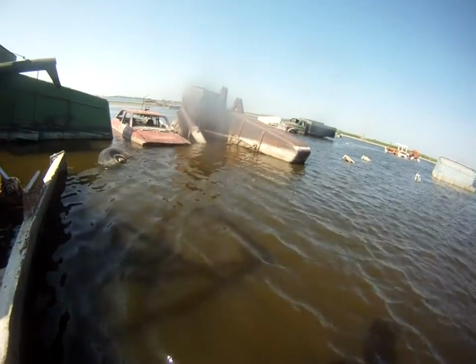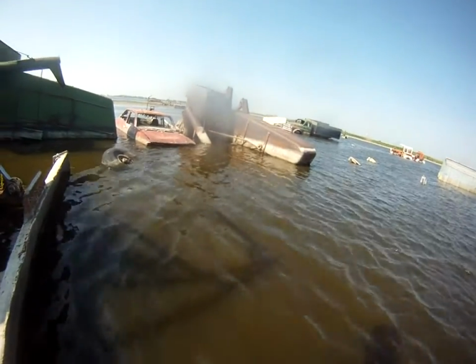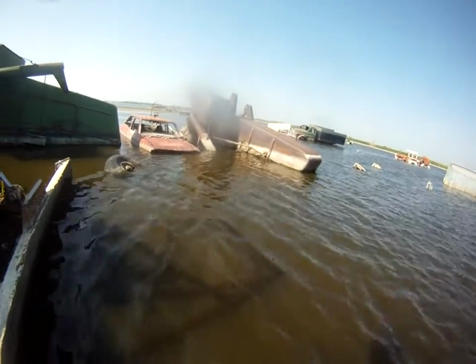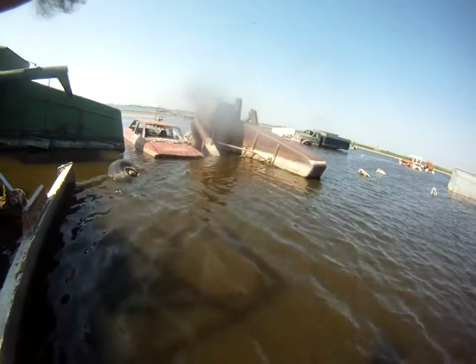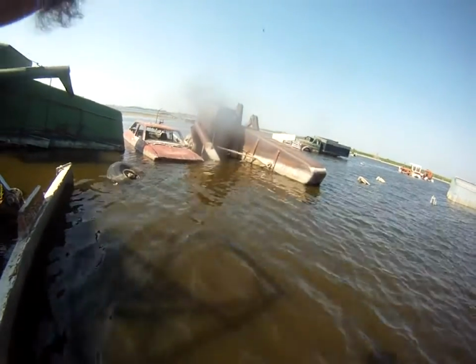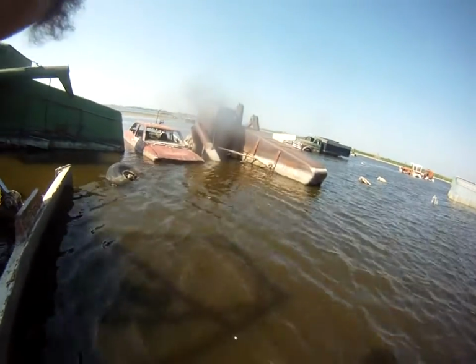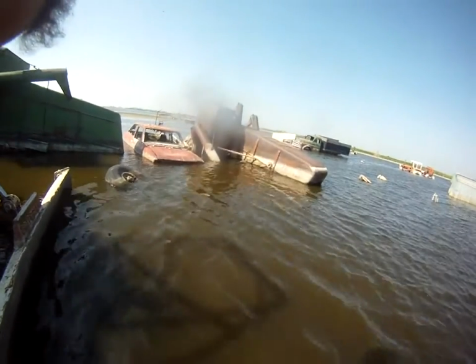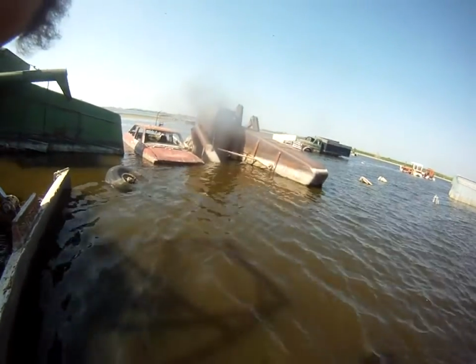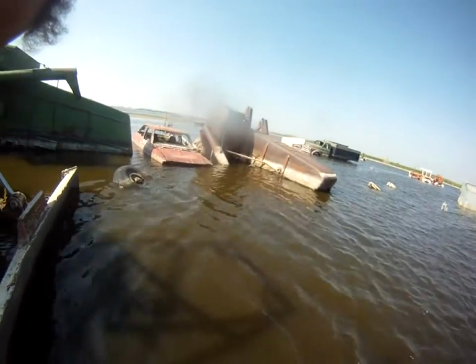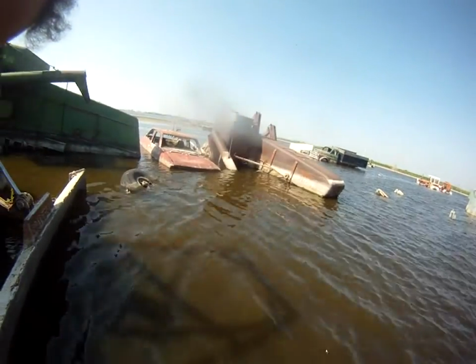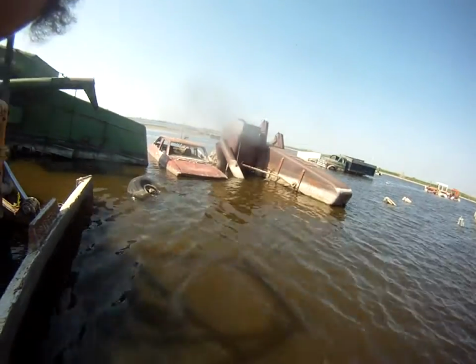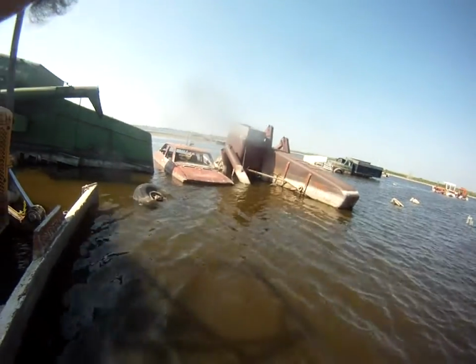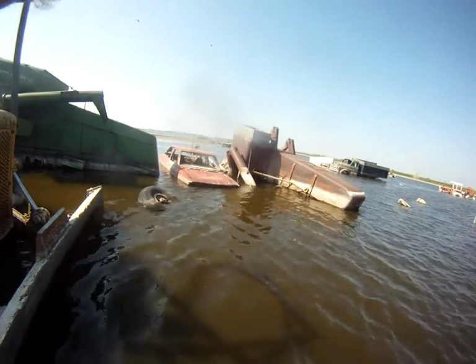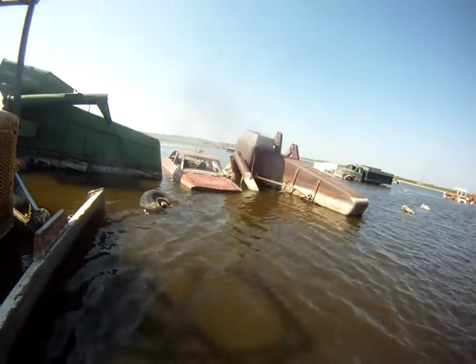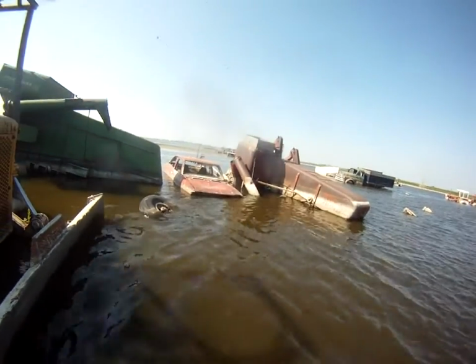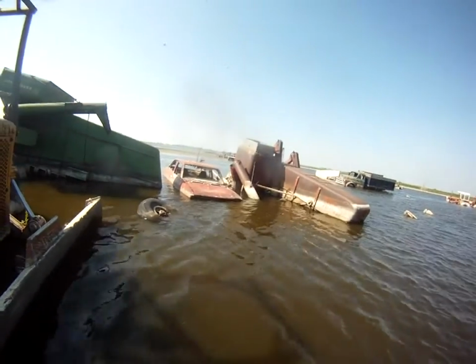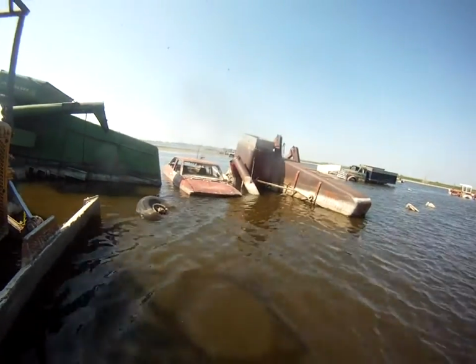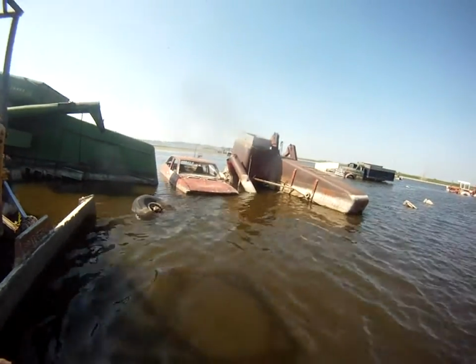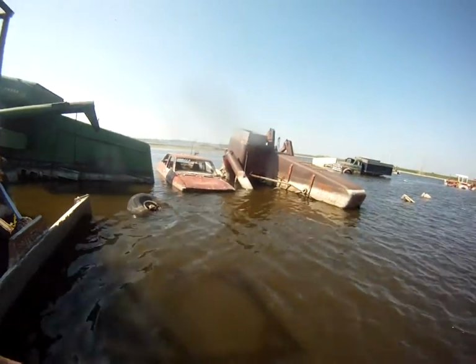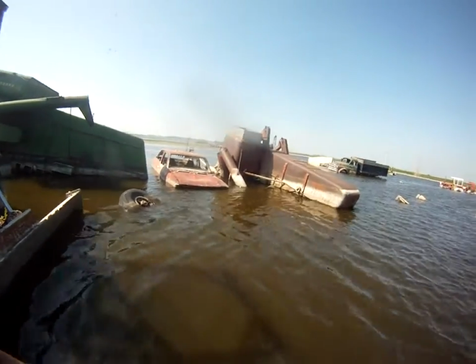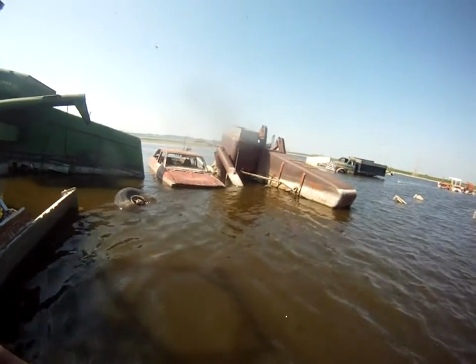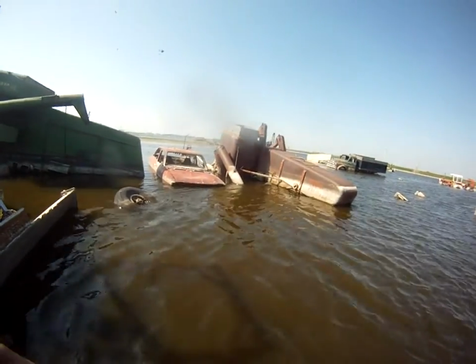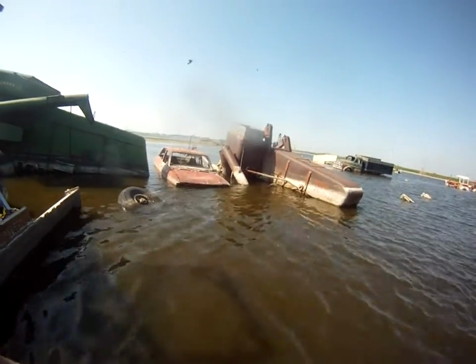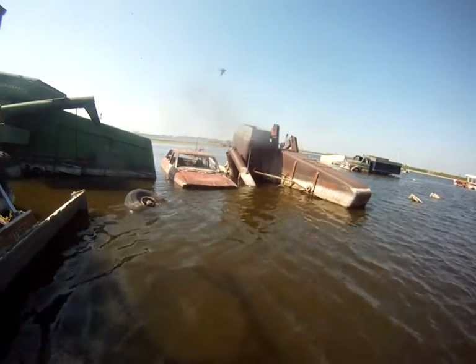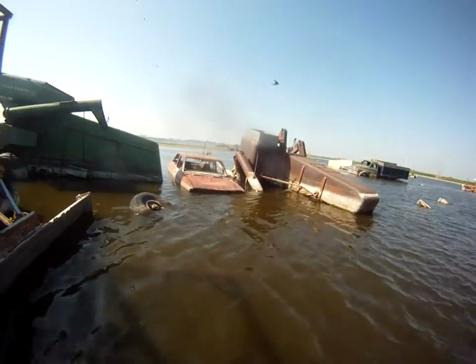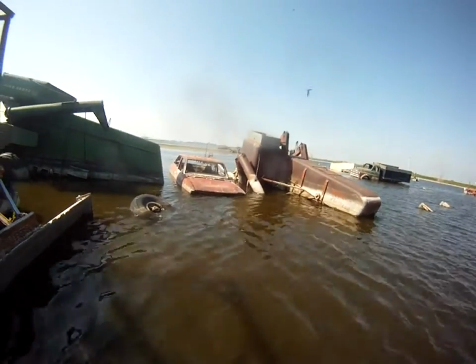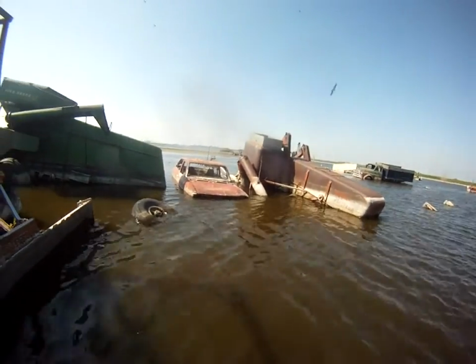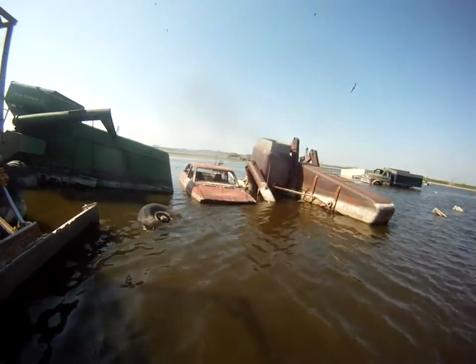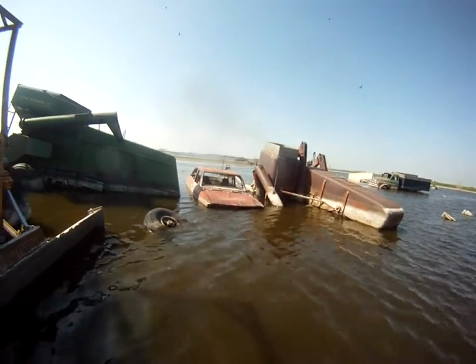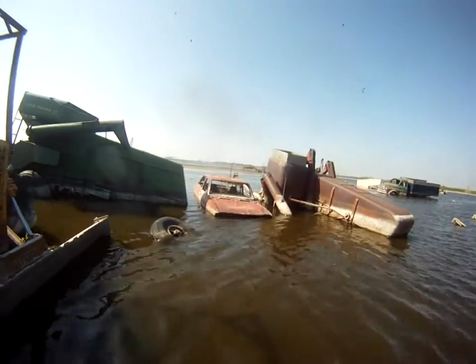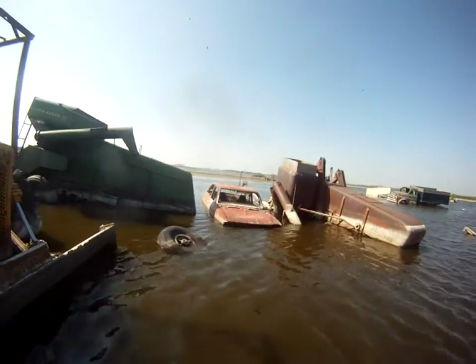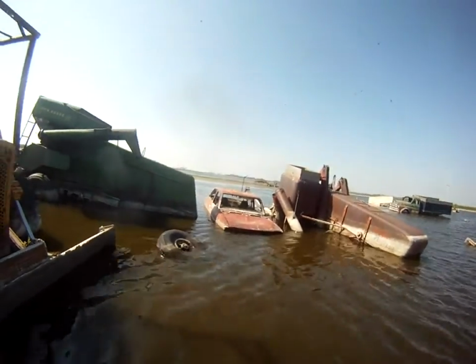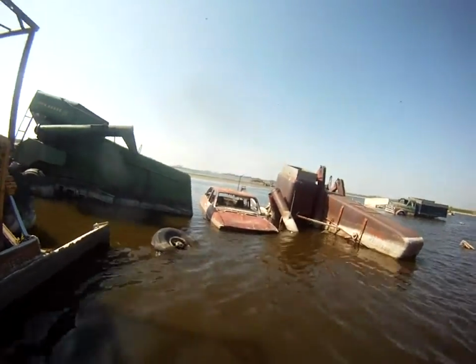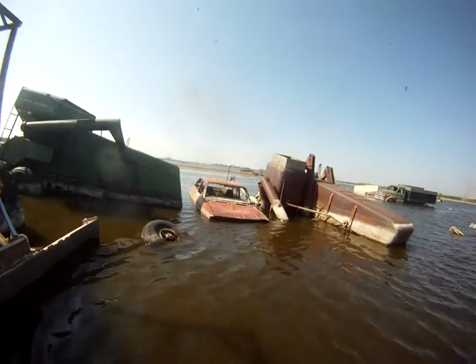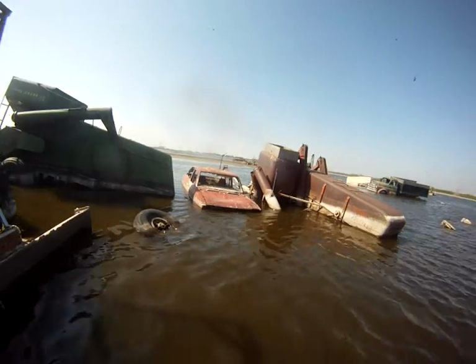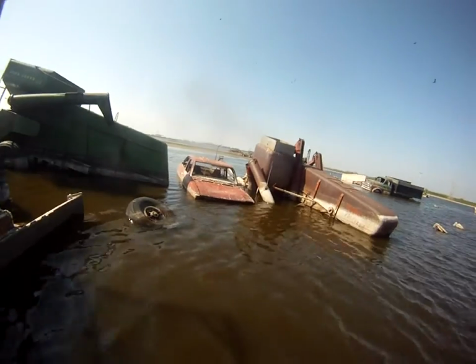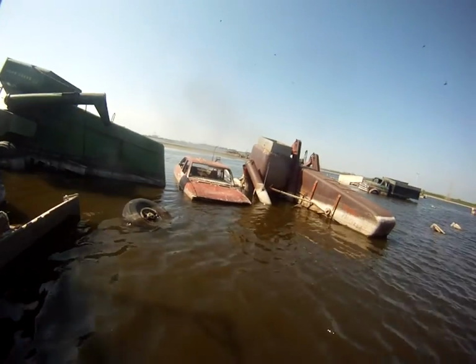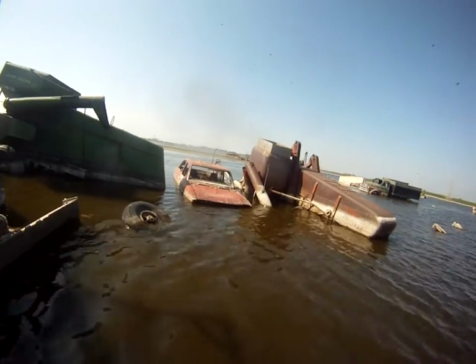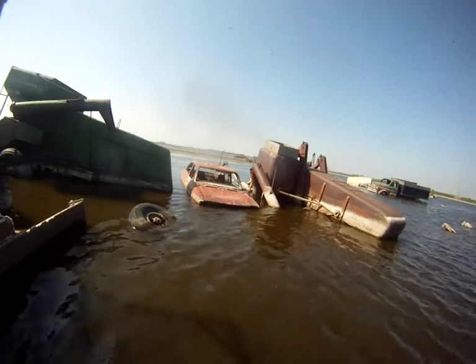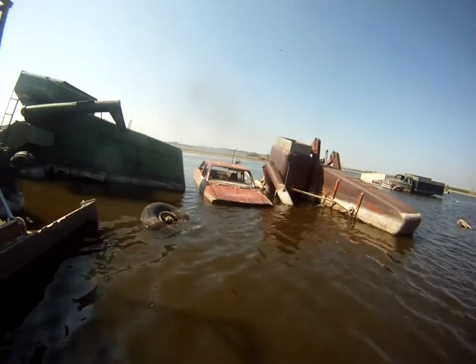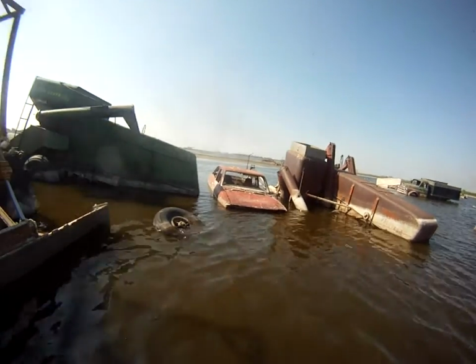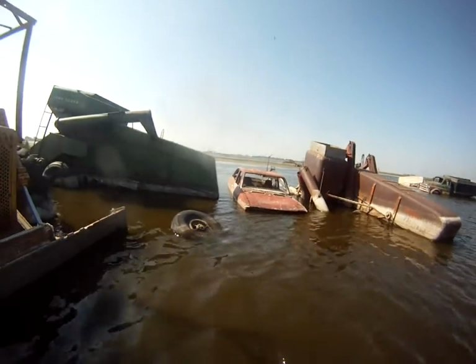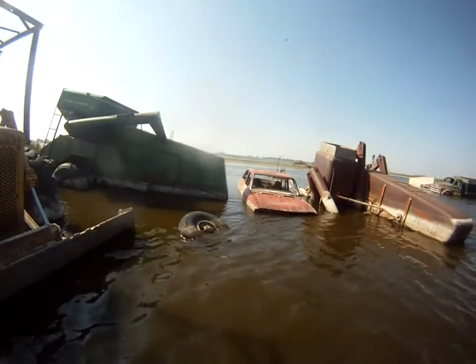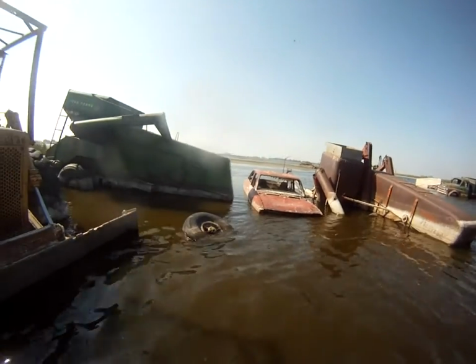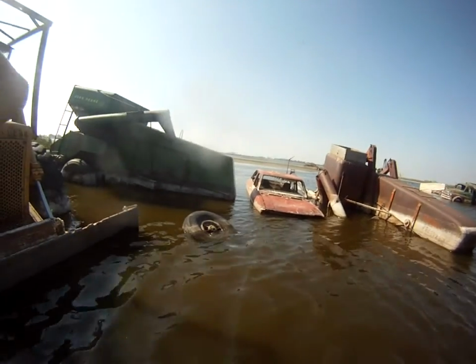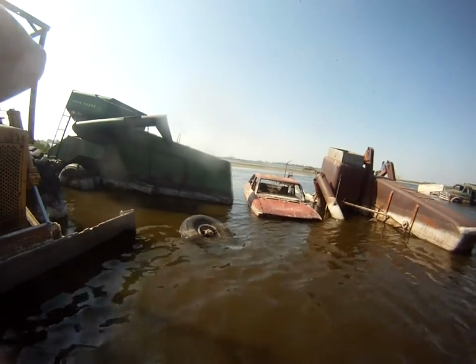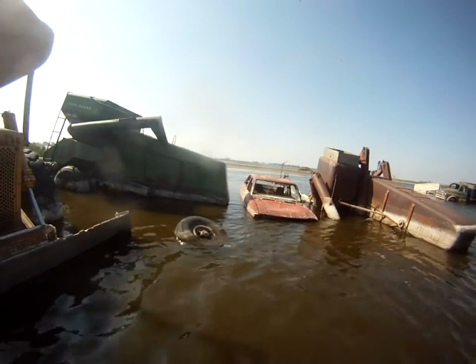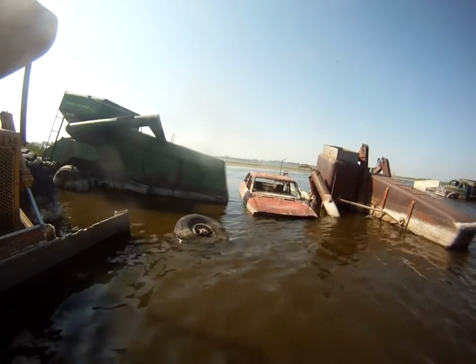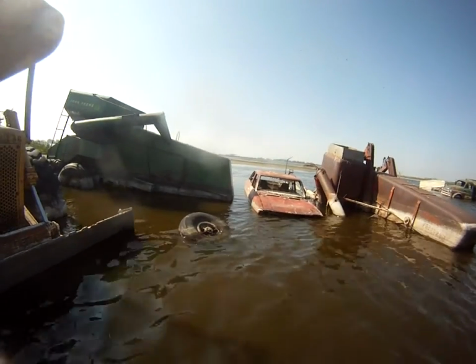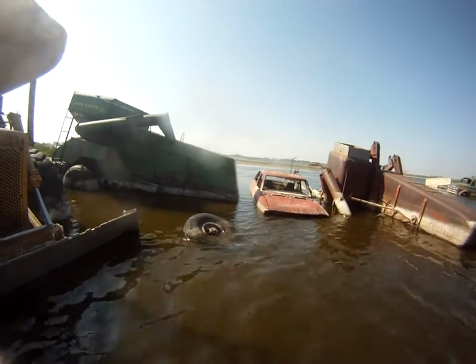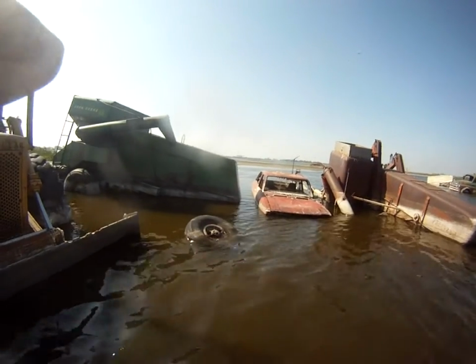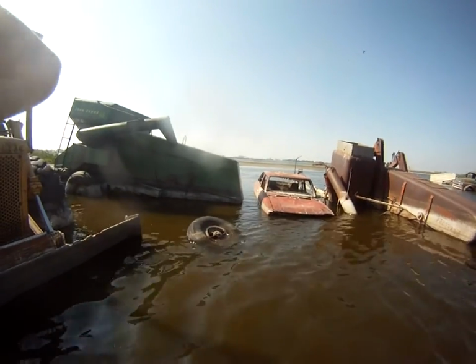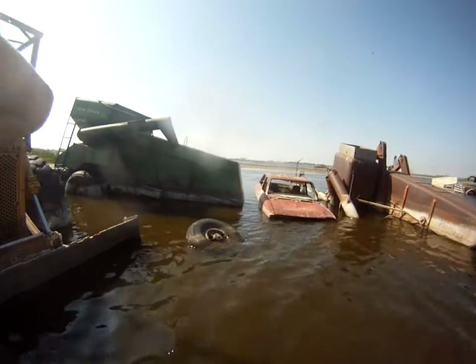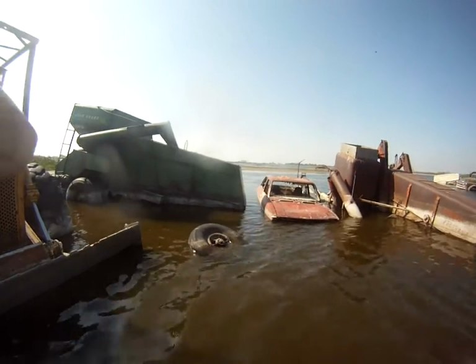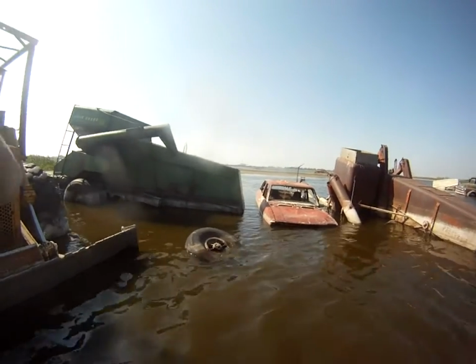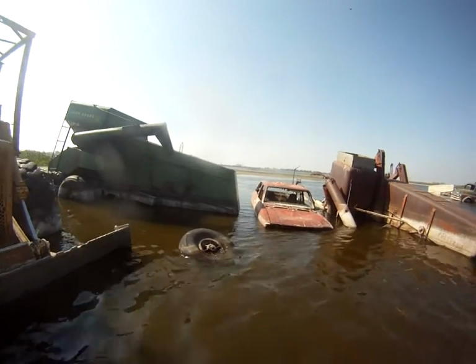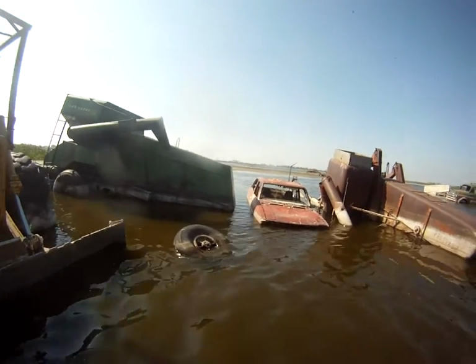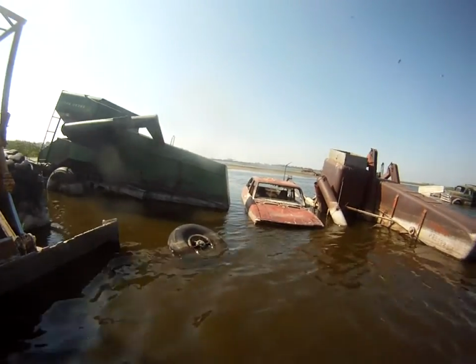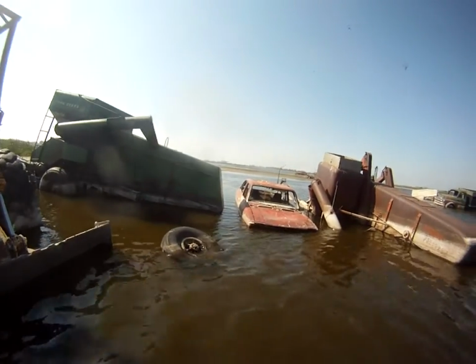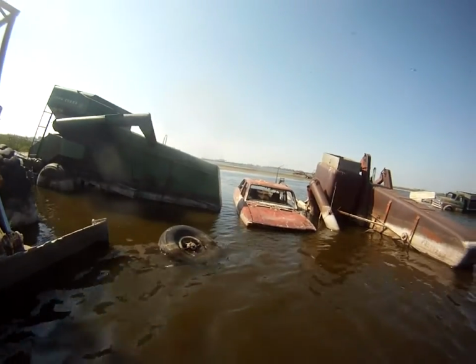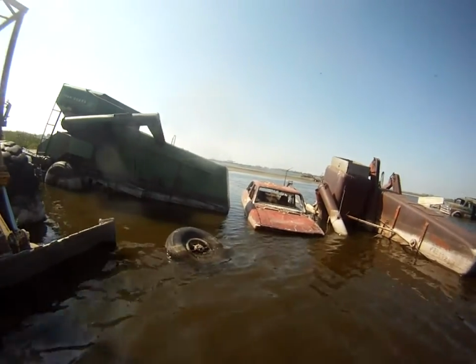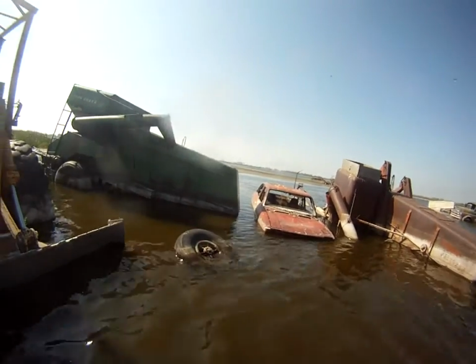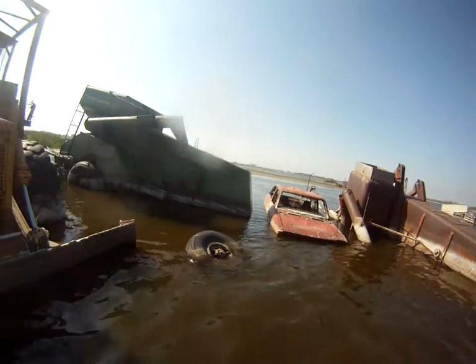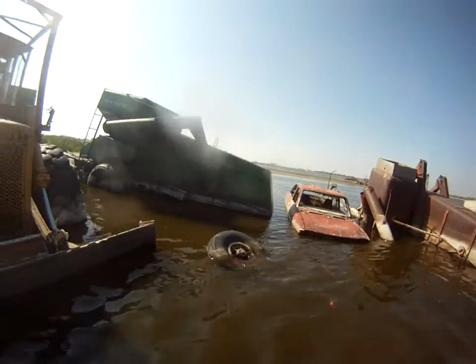Out front here I'm almost up to my knees in water, but the ground feels pretty firm underneath.